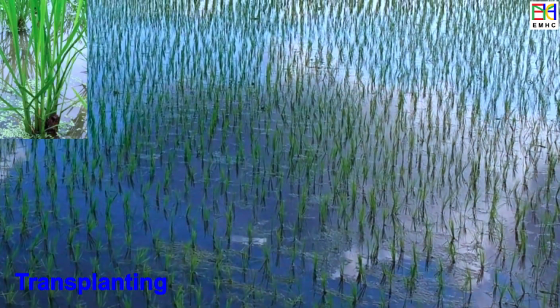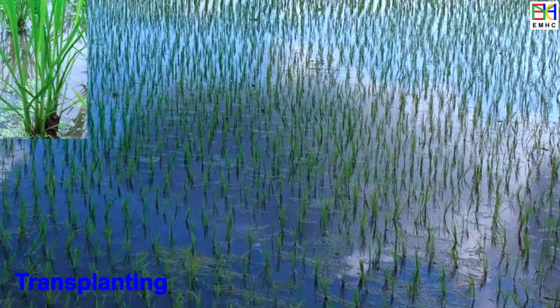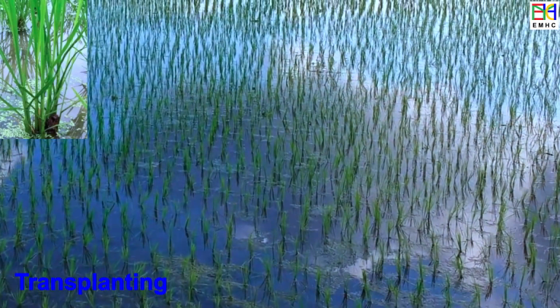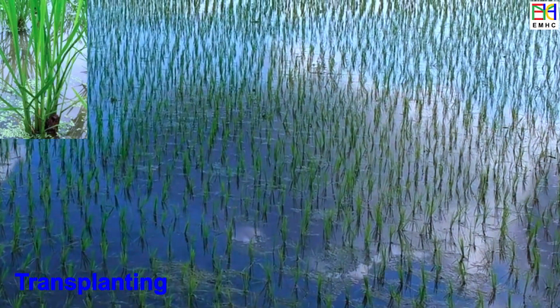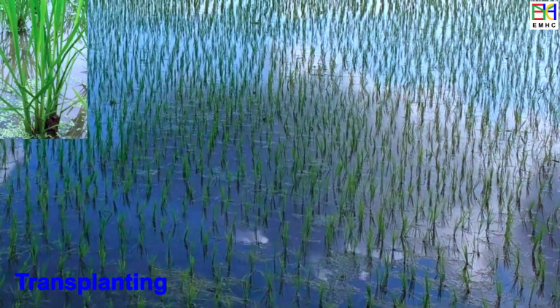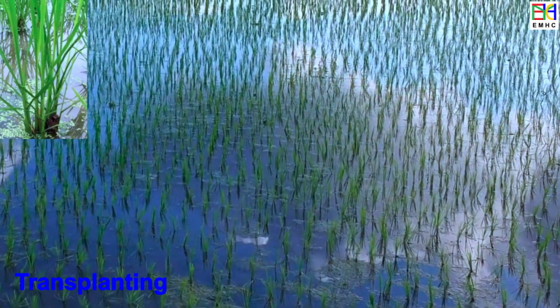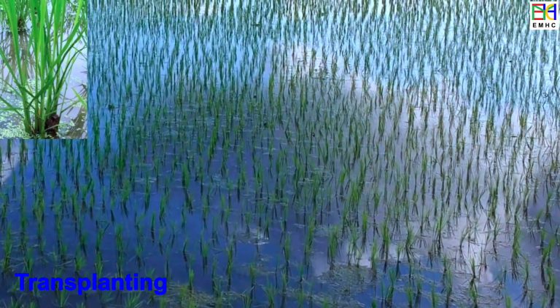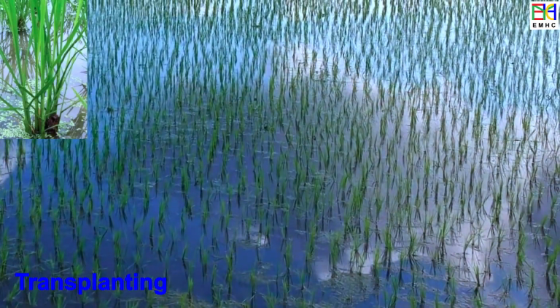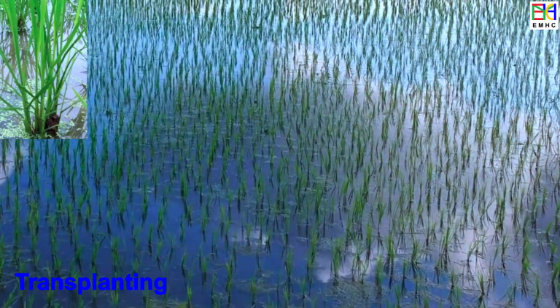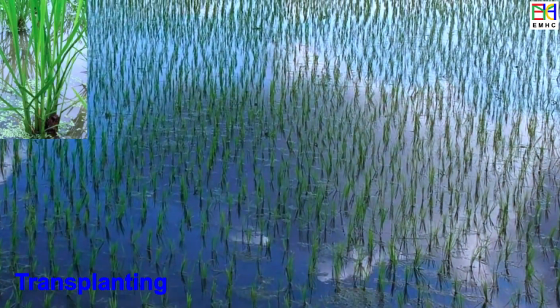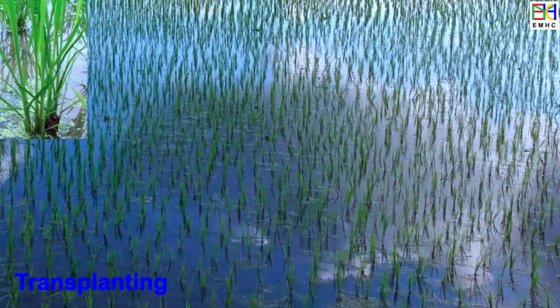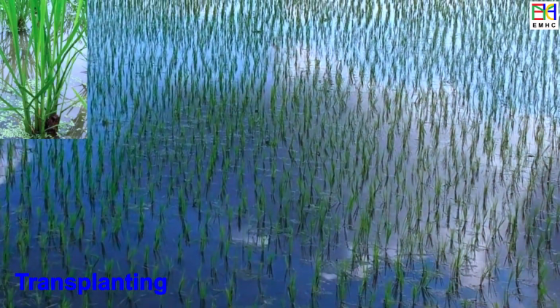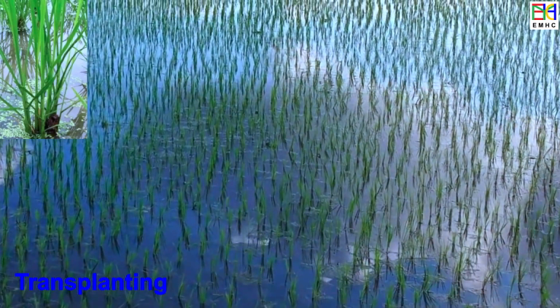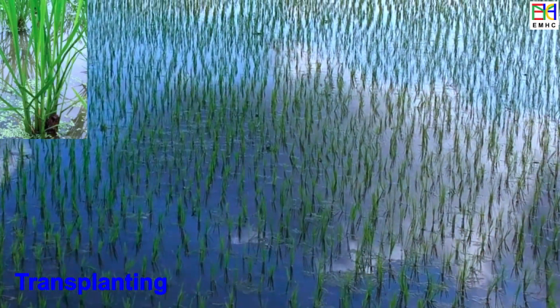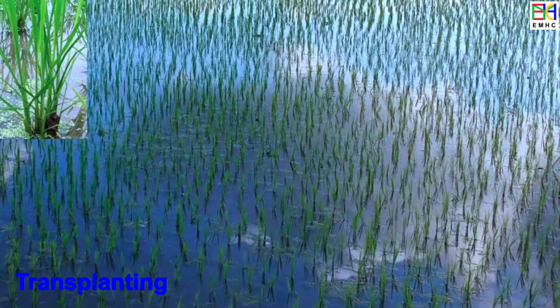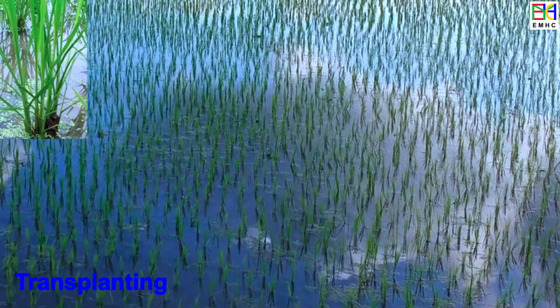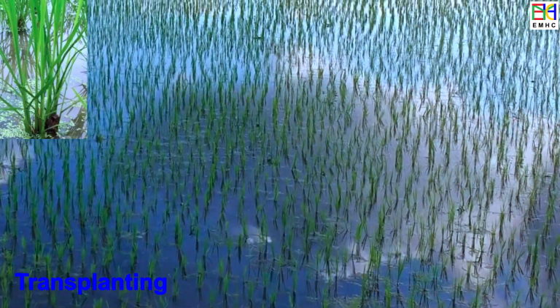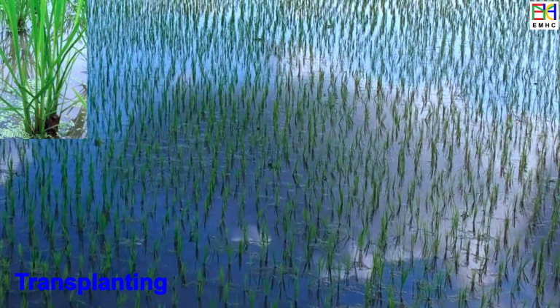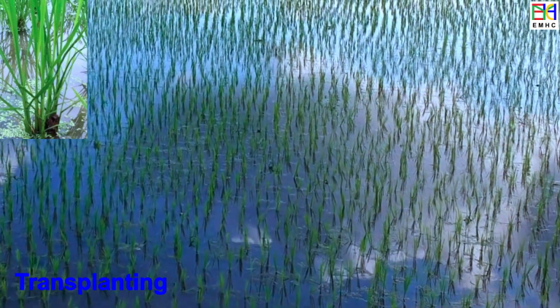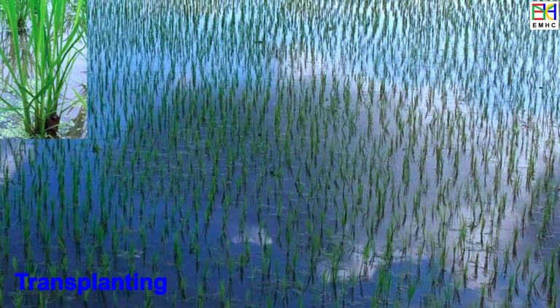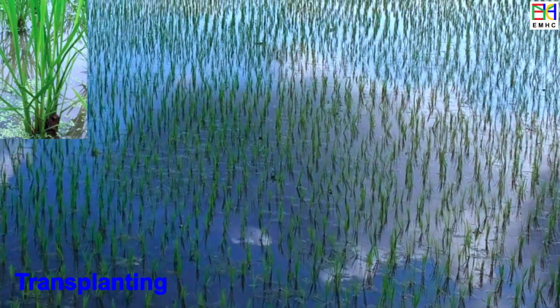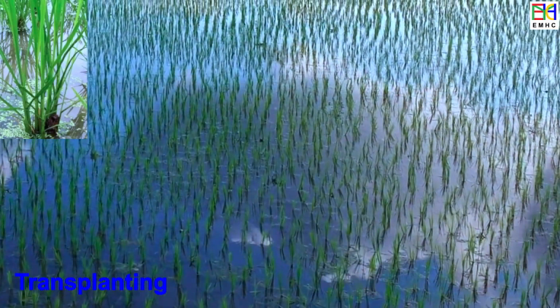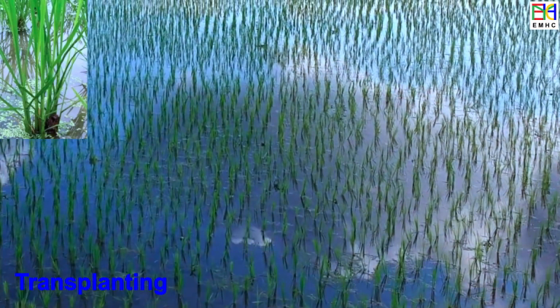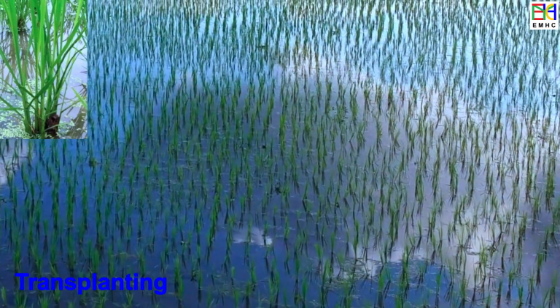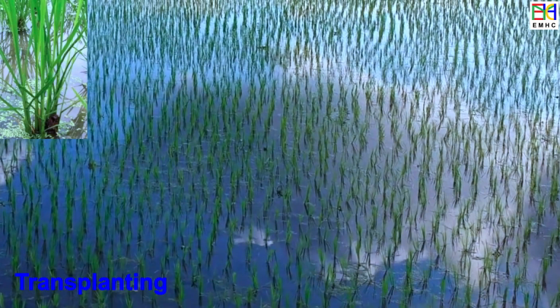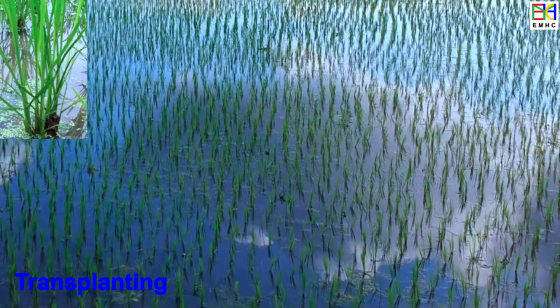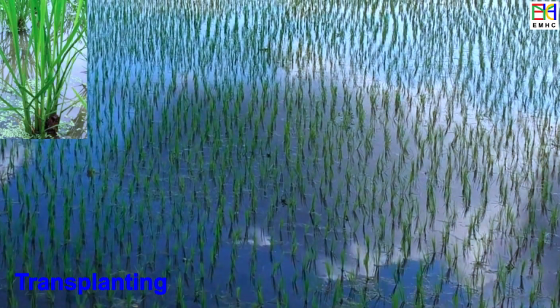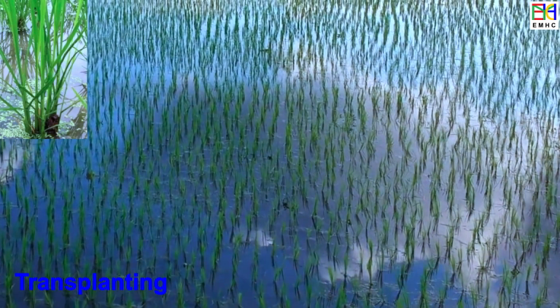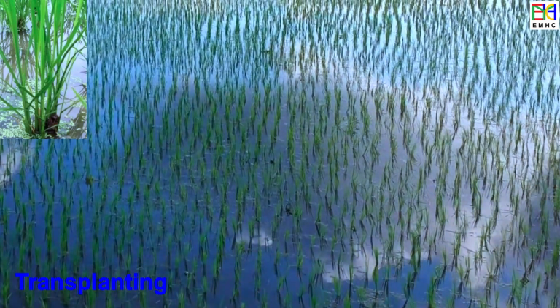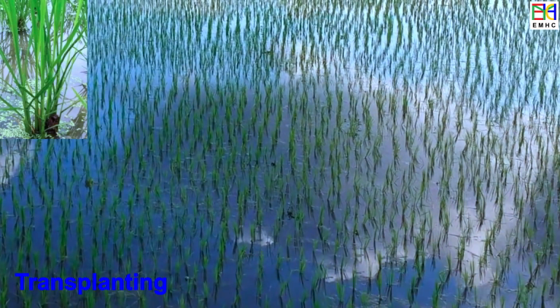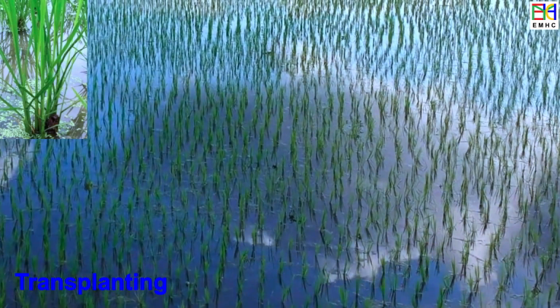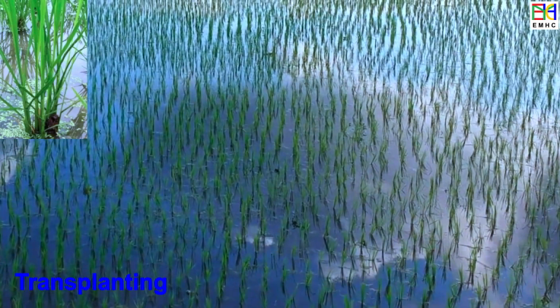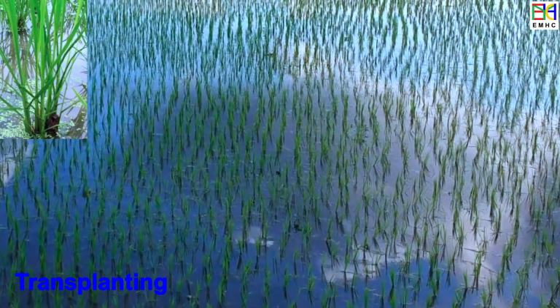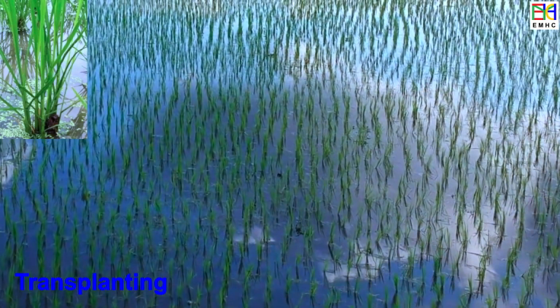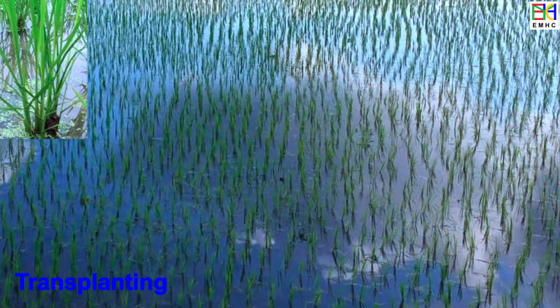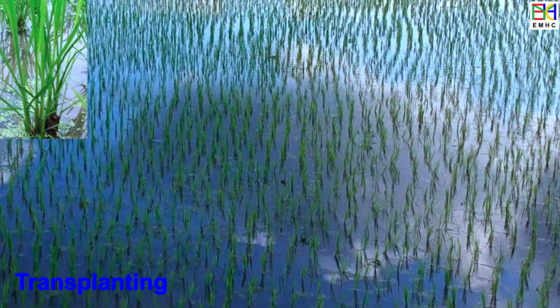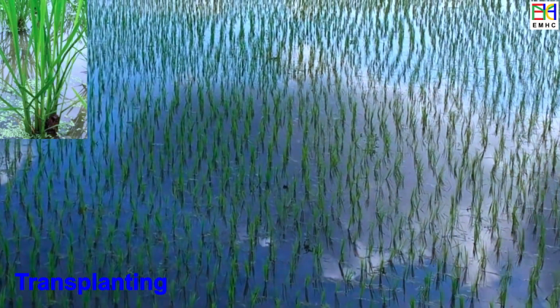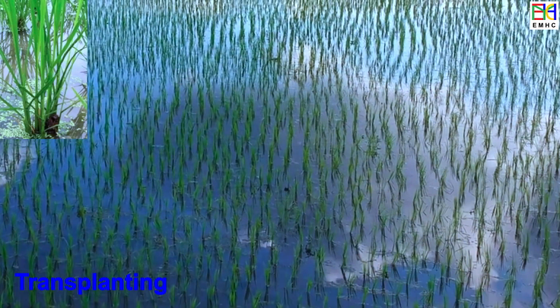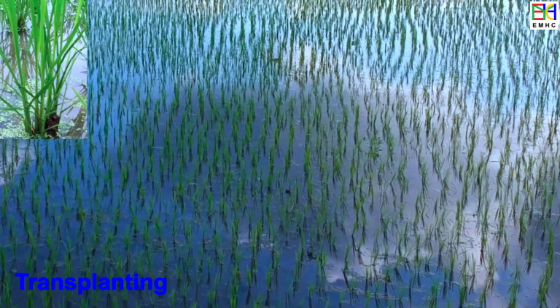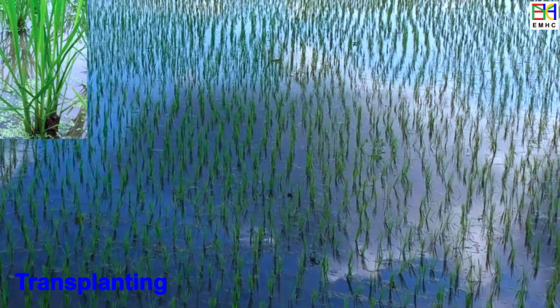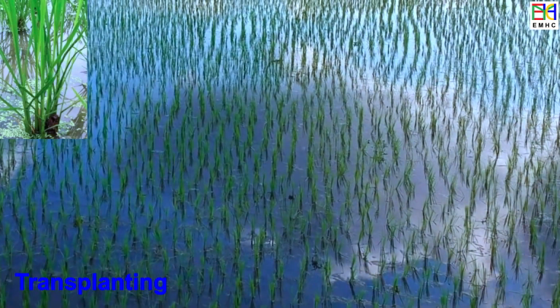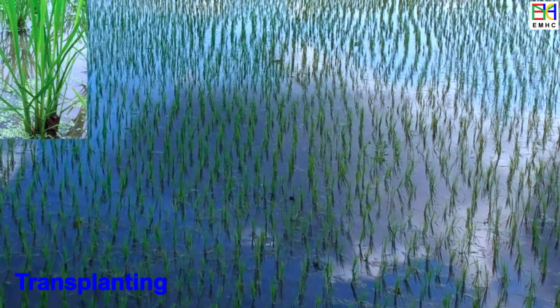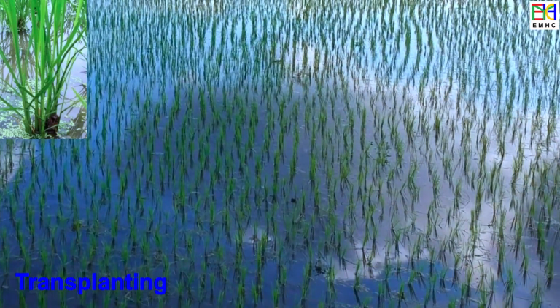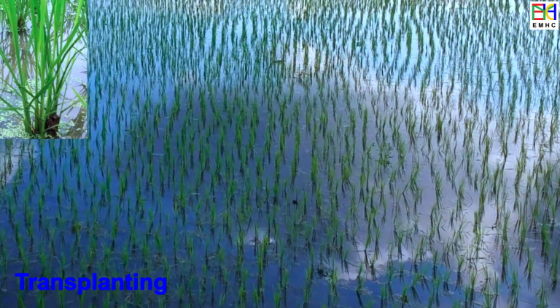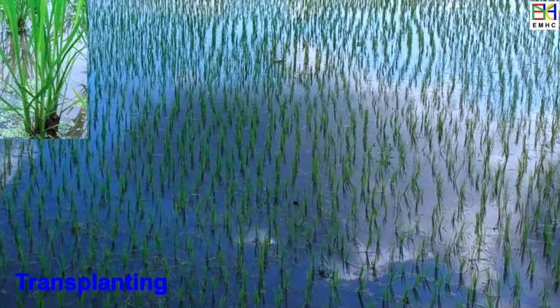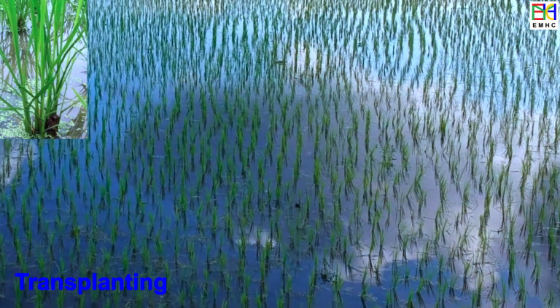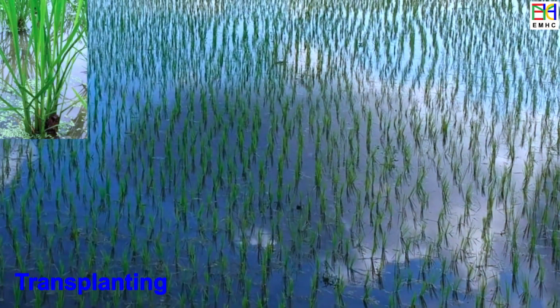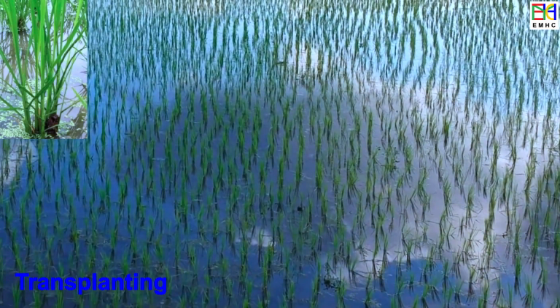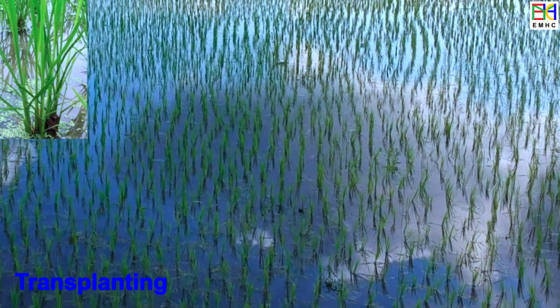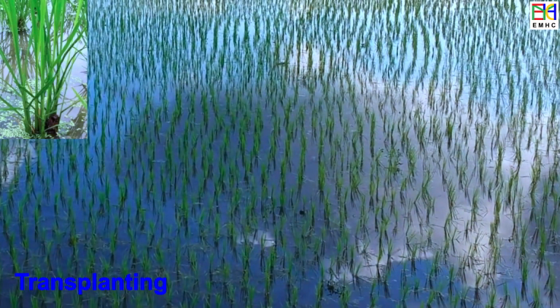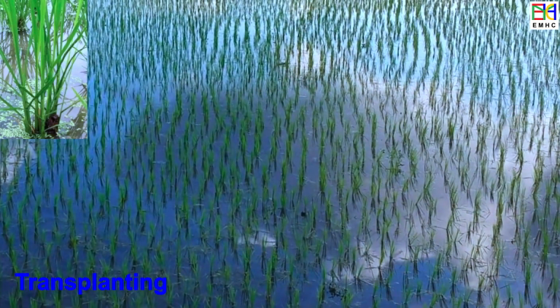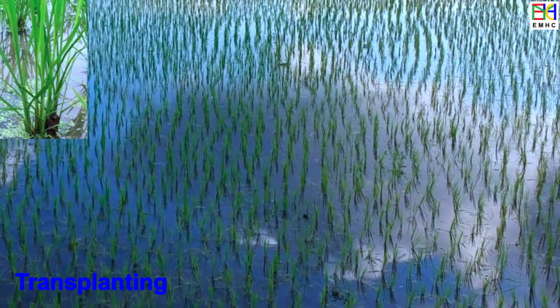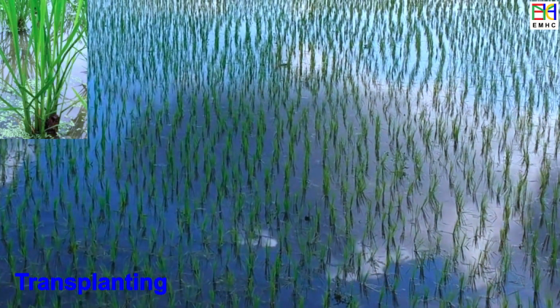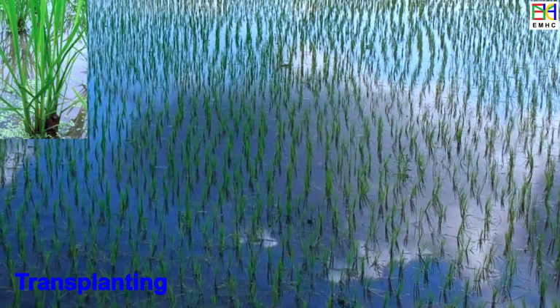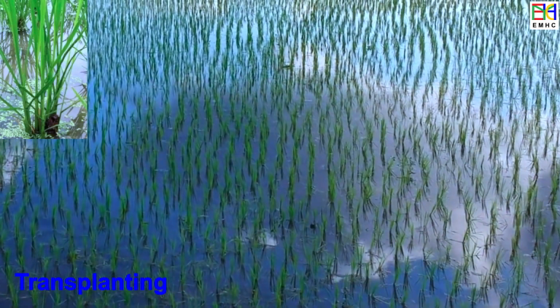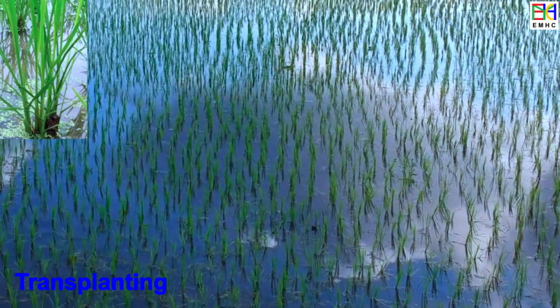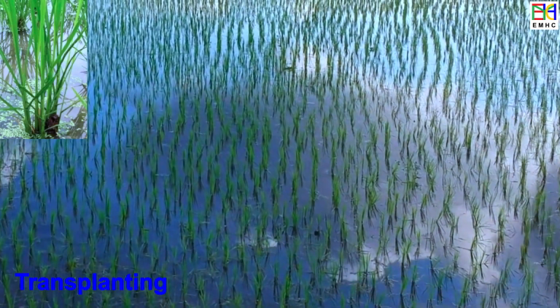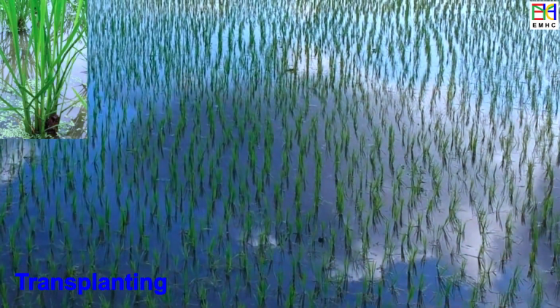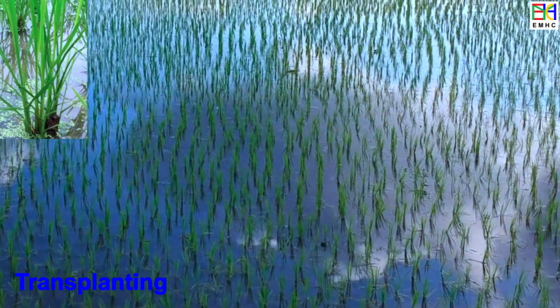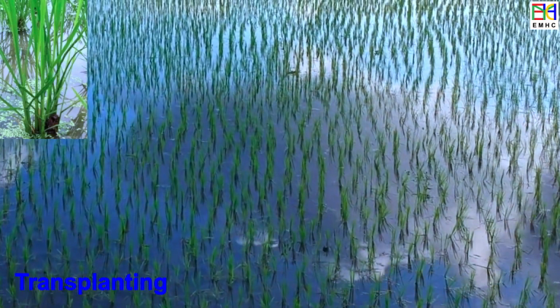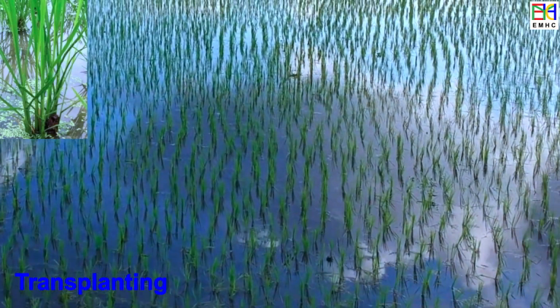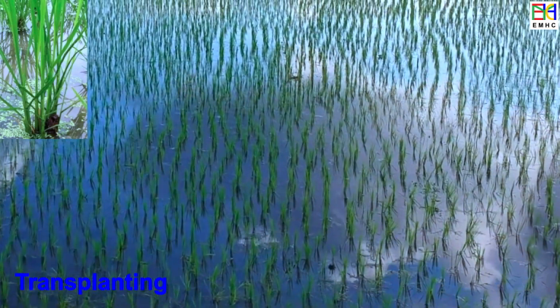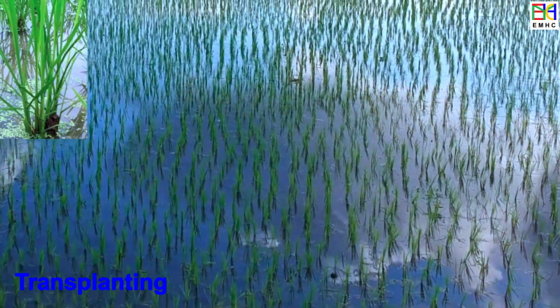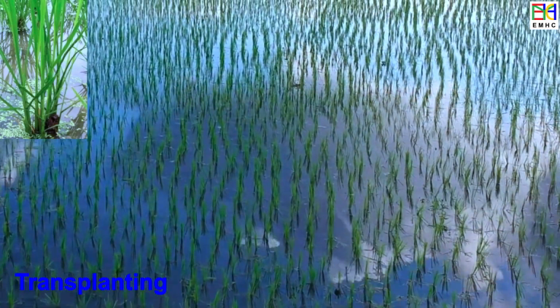In general, the duration of the rice transplanting stage takes several weeks for the plant to establish itself in the field and start to grow vigorously.